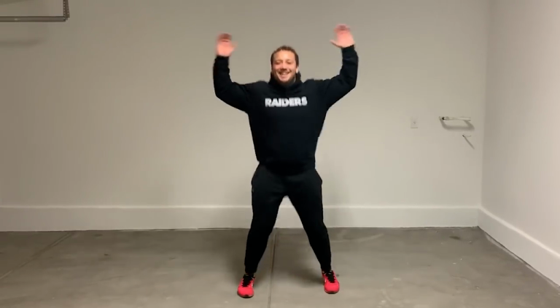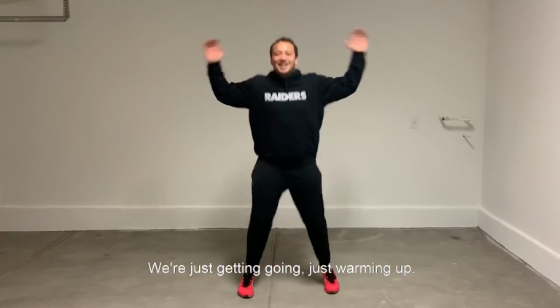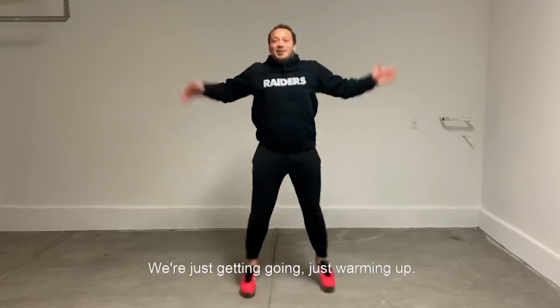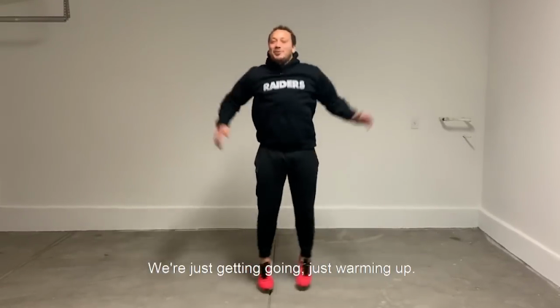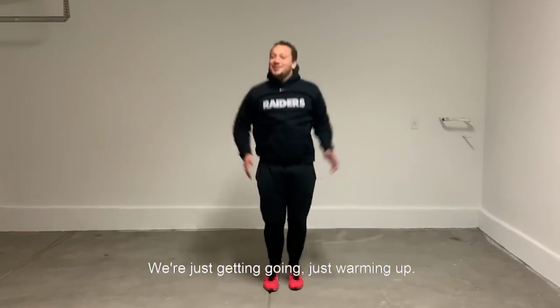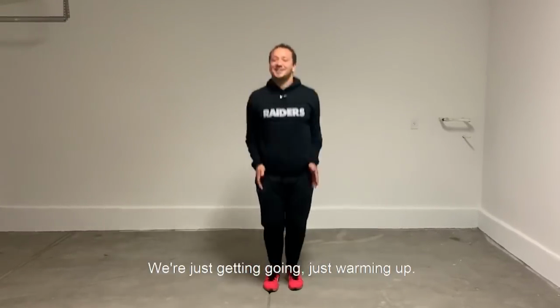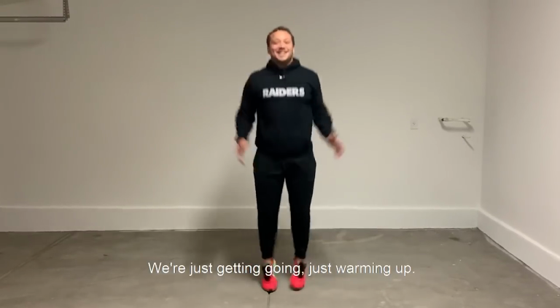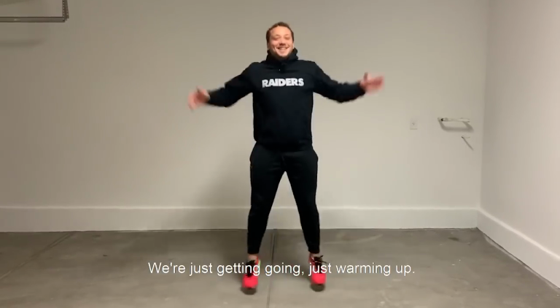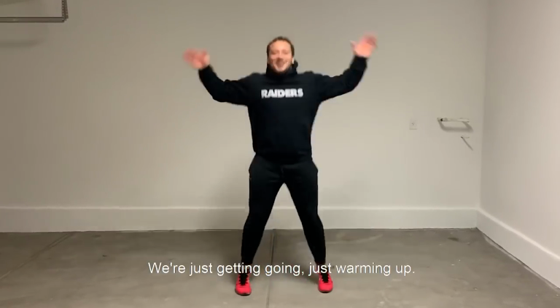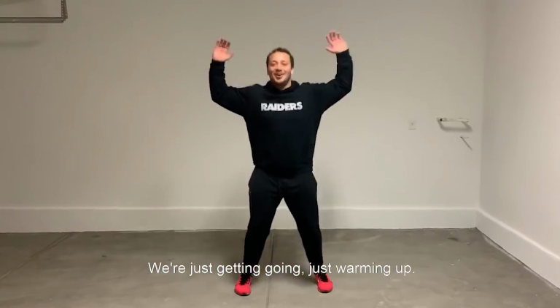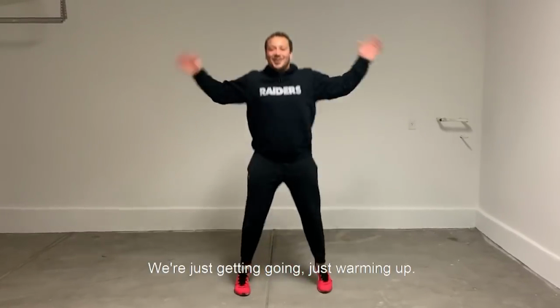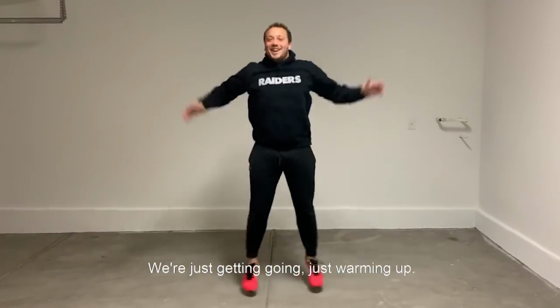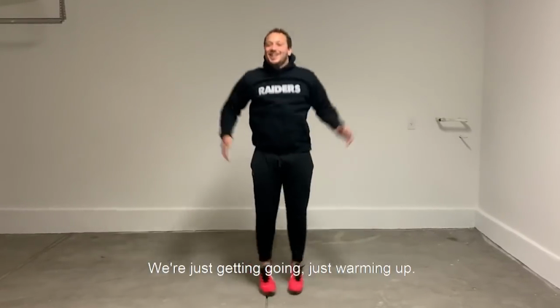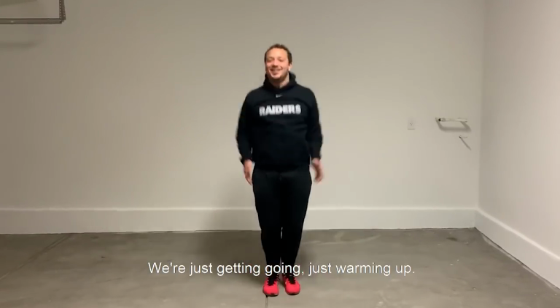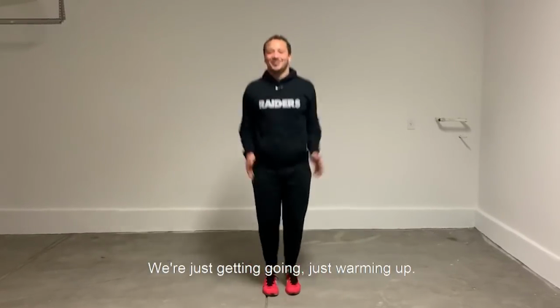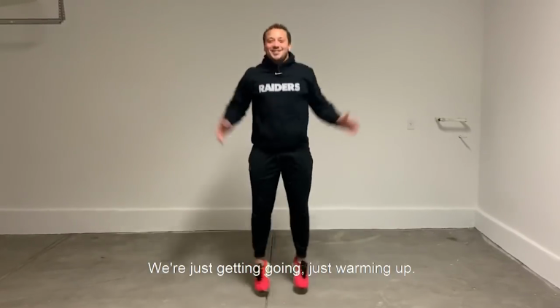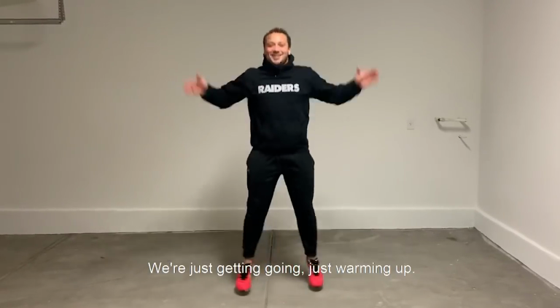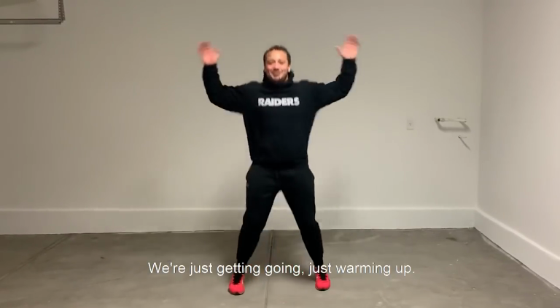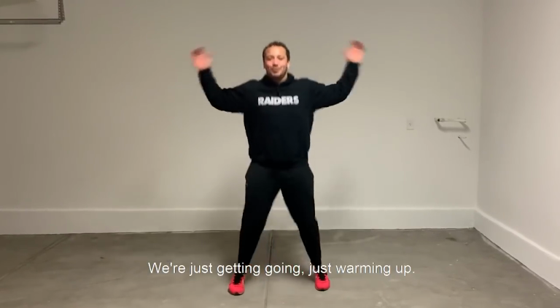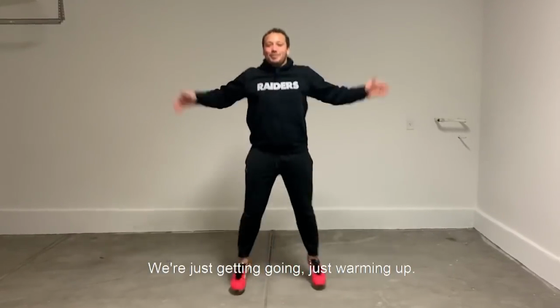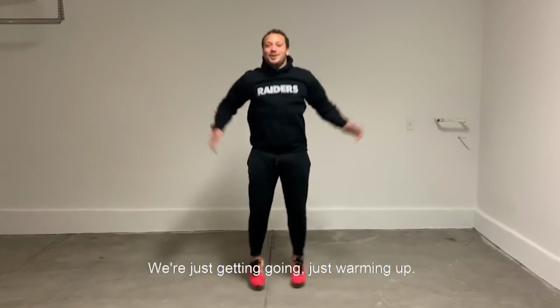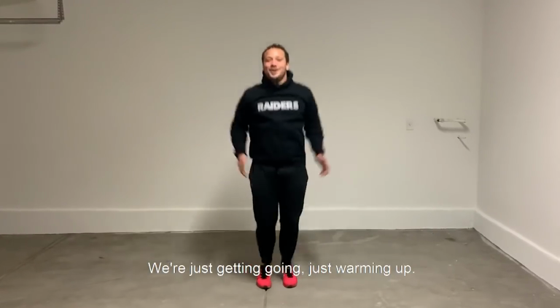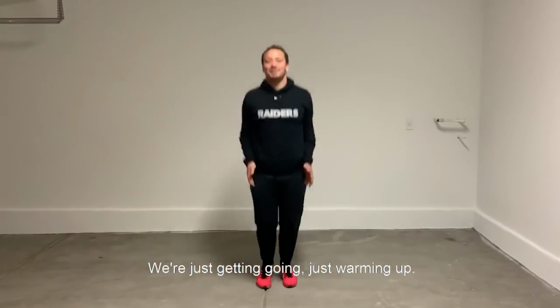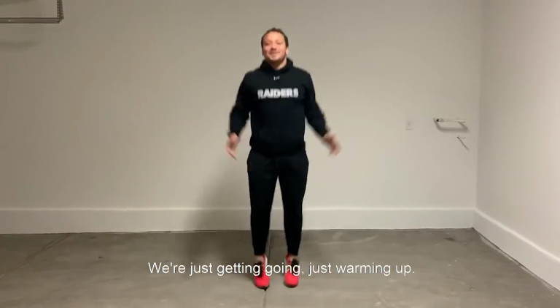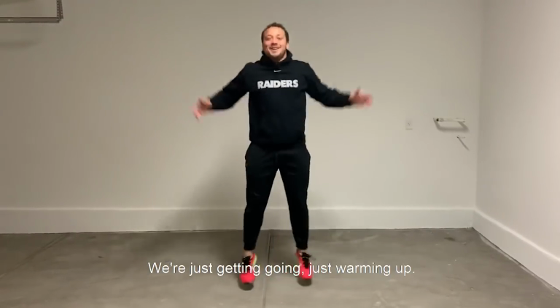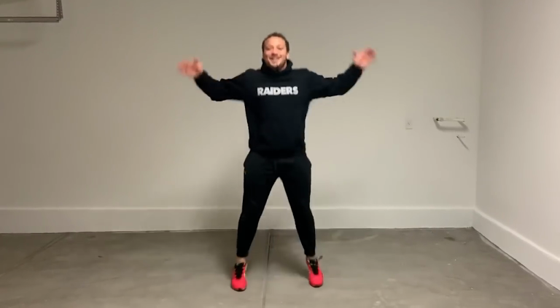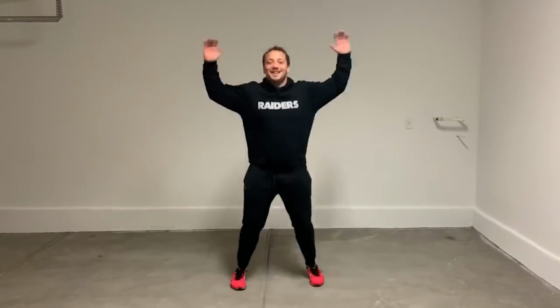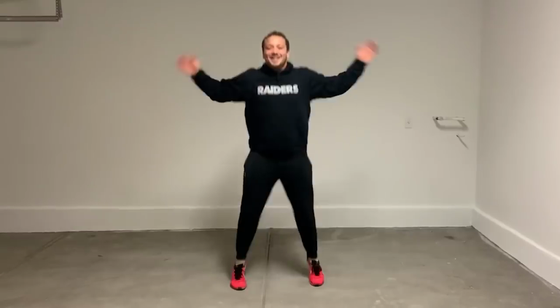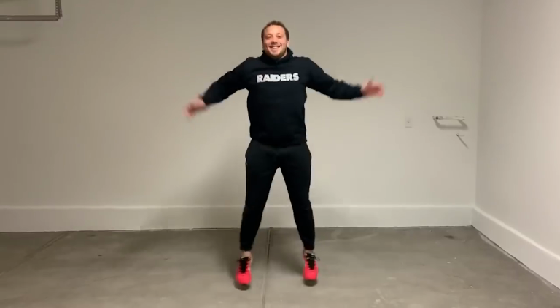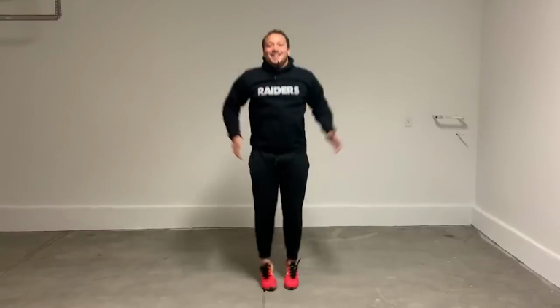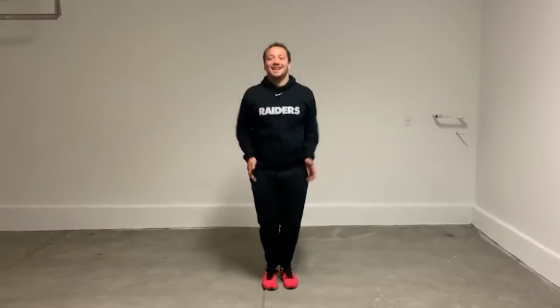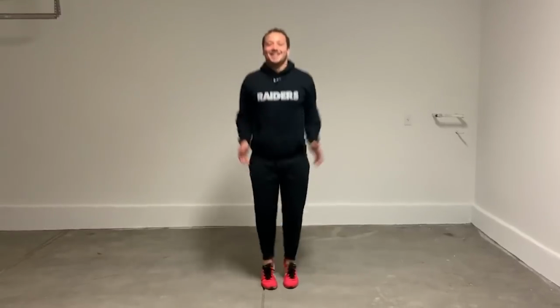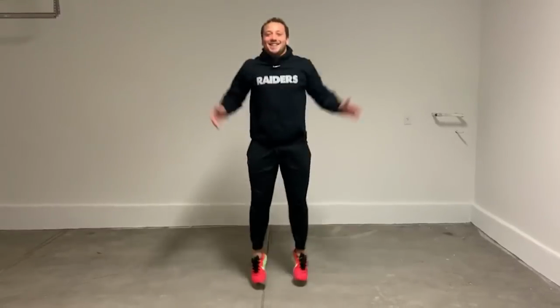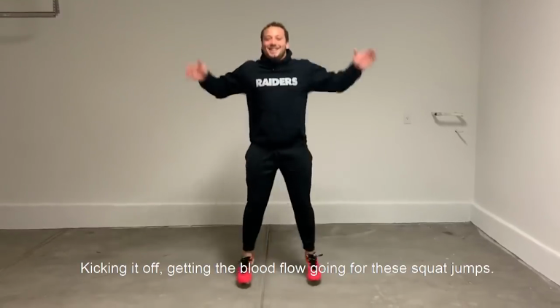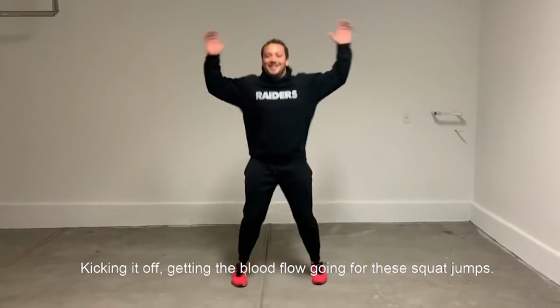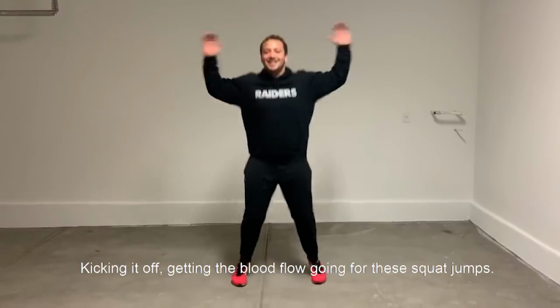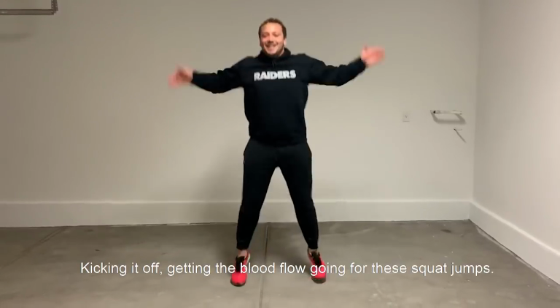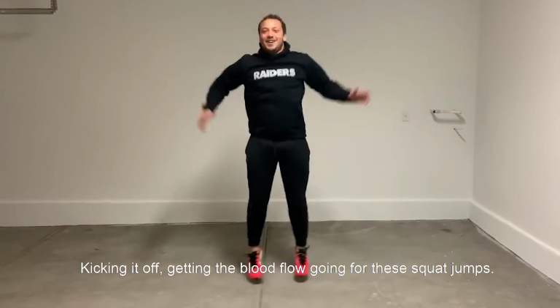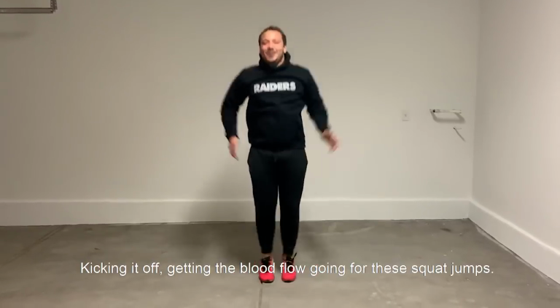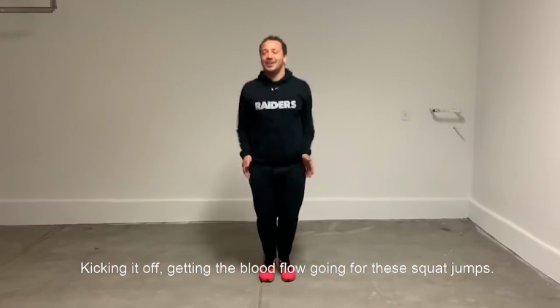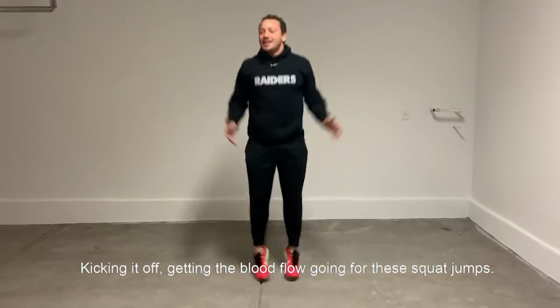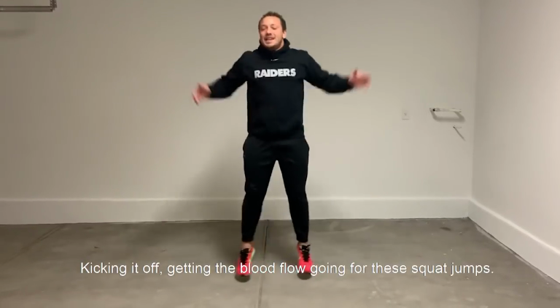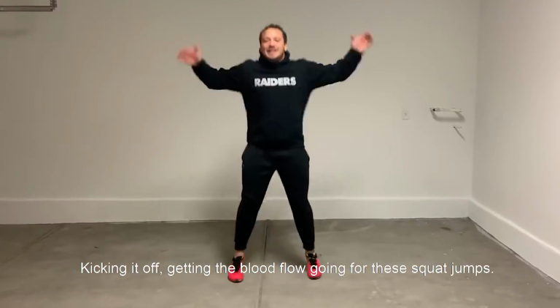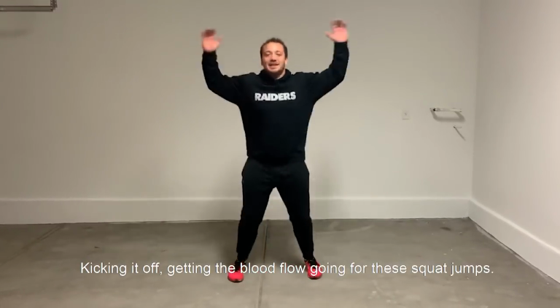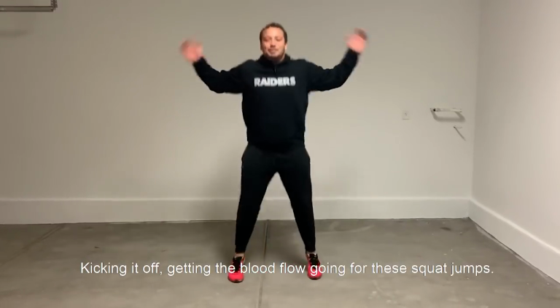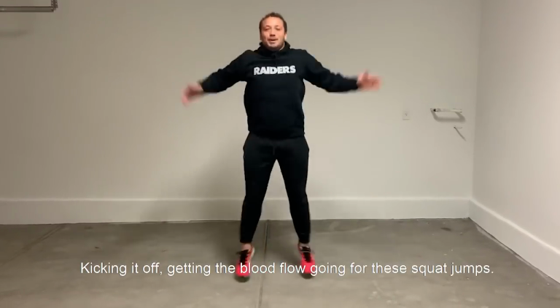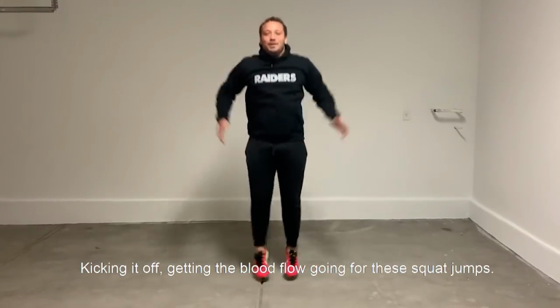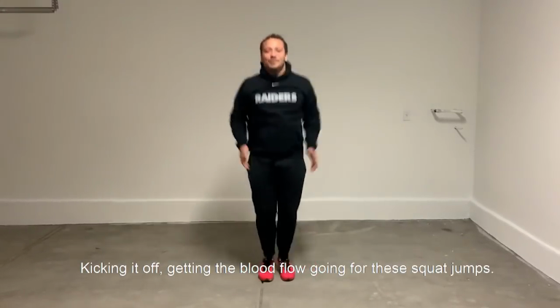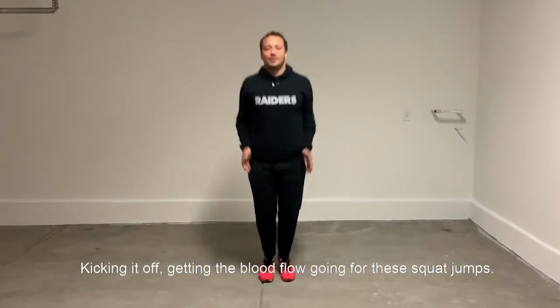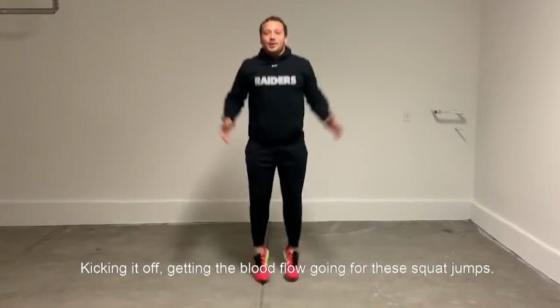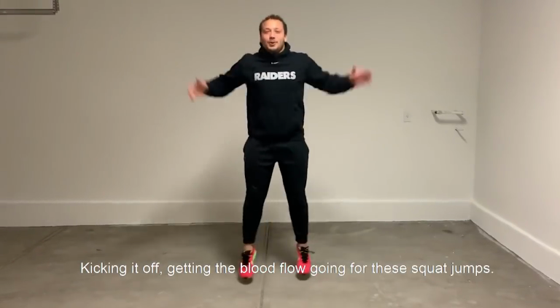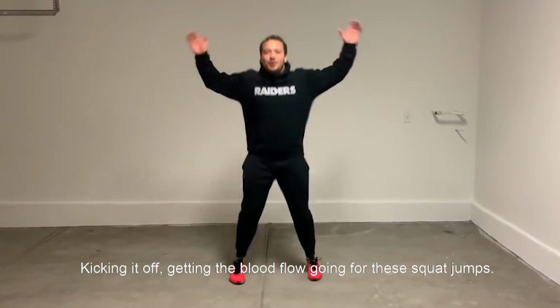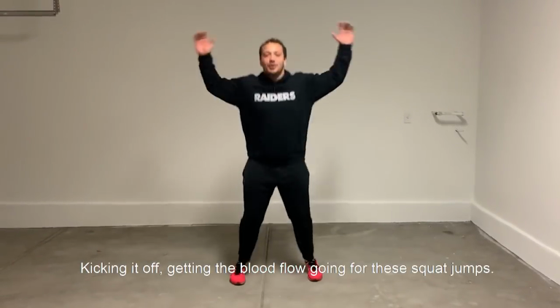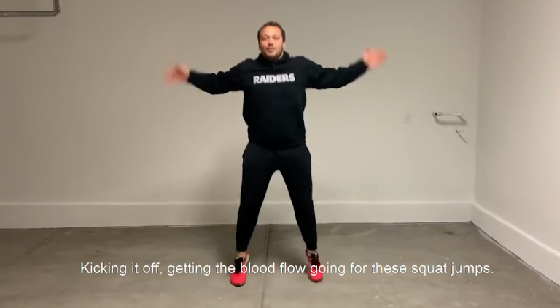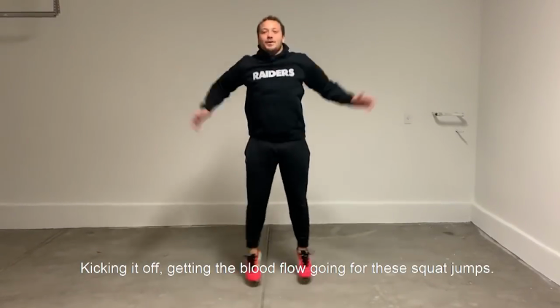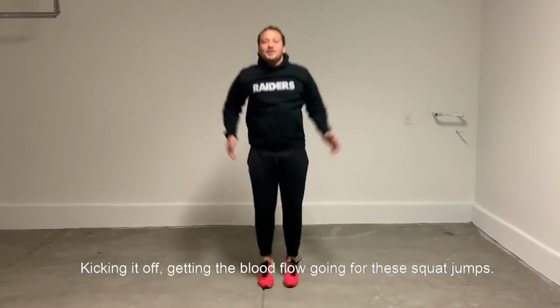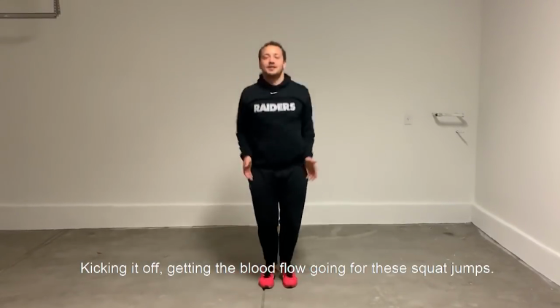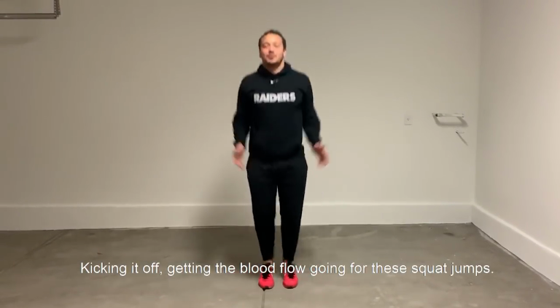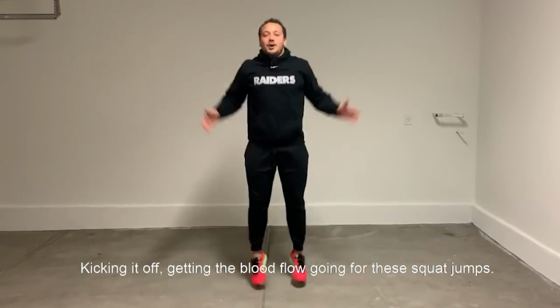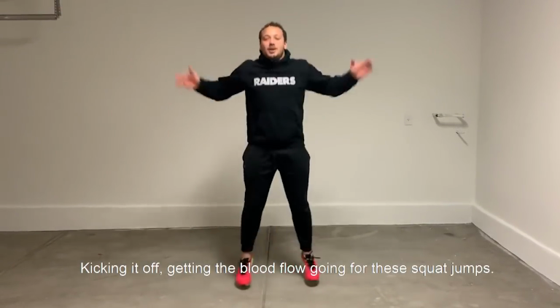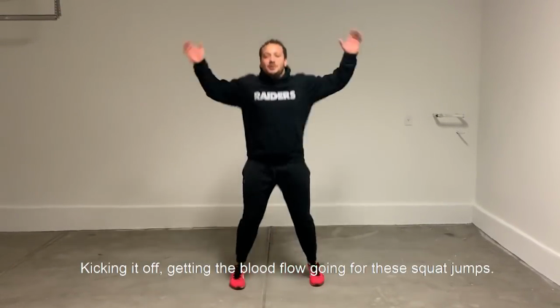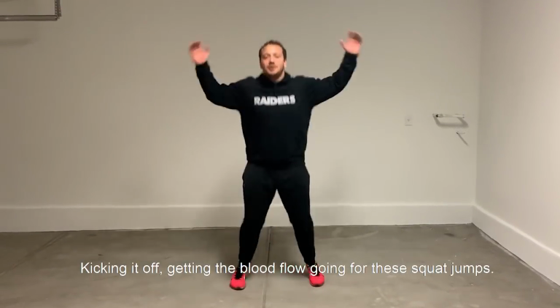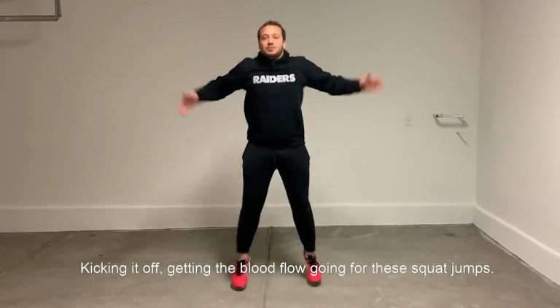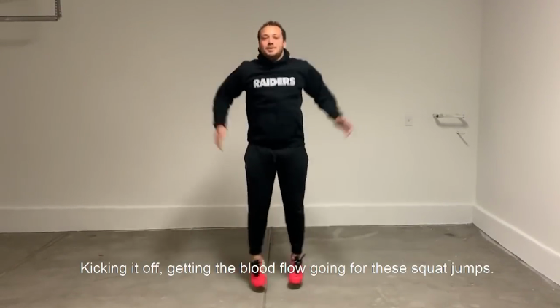We're just getting going, just warming up. Getting it up, get the blood flow. We're going for these squat jumps.